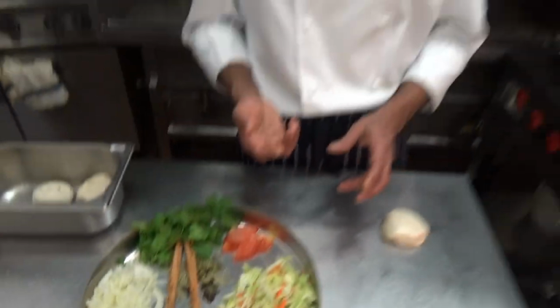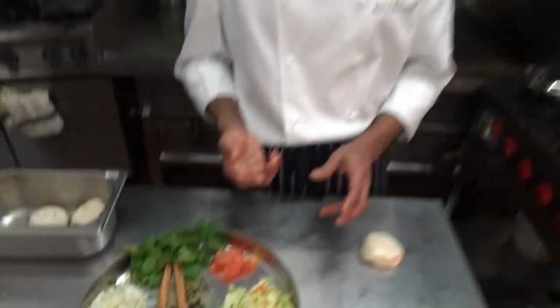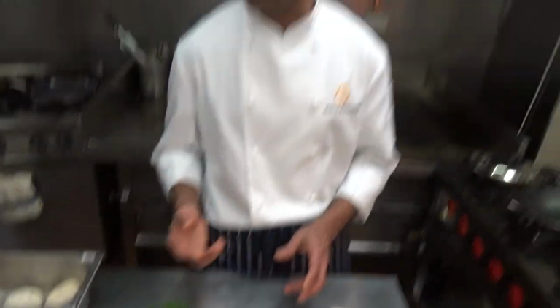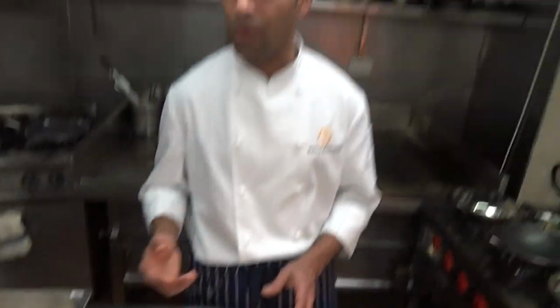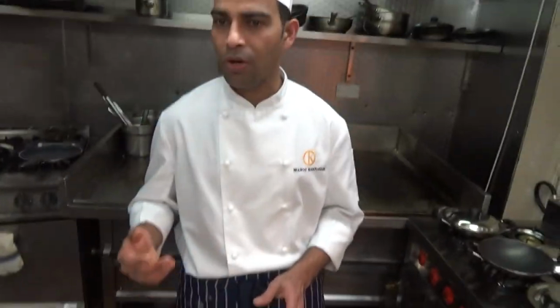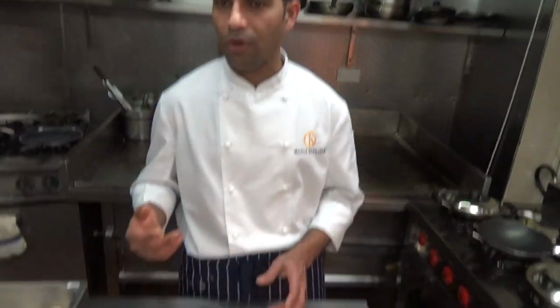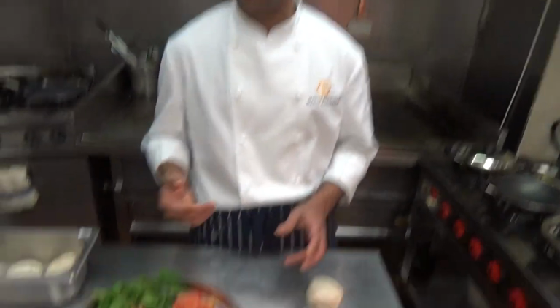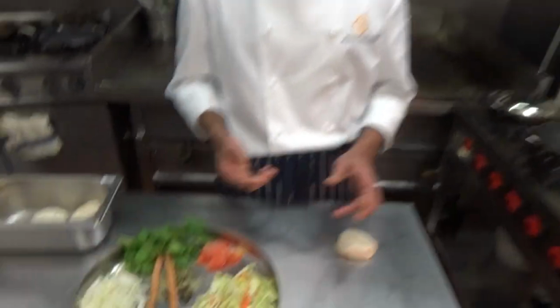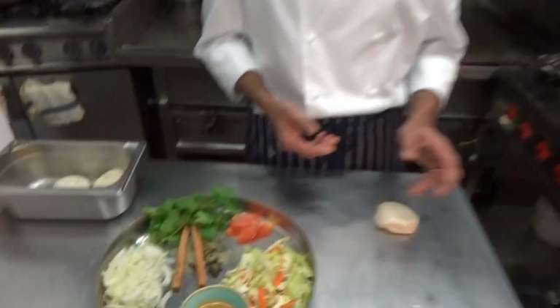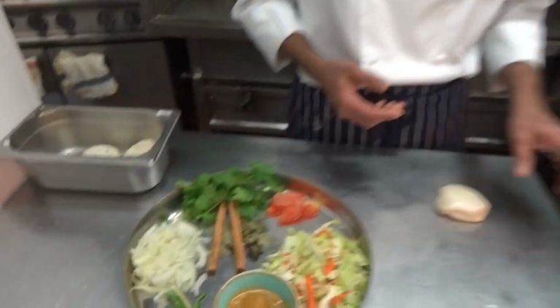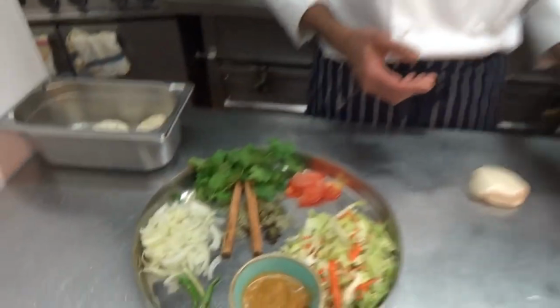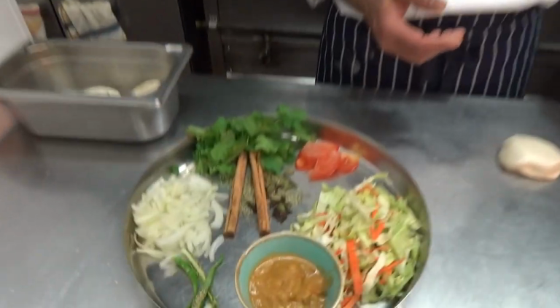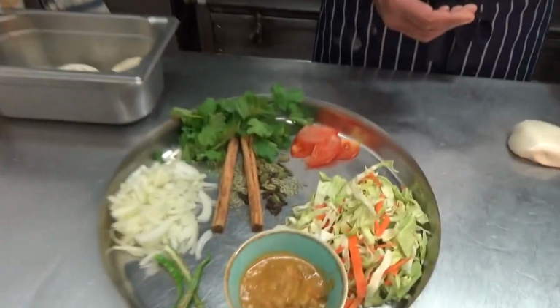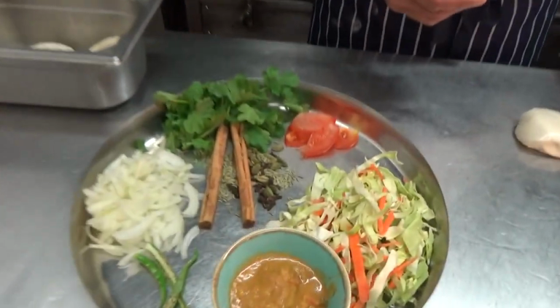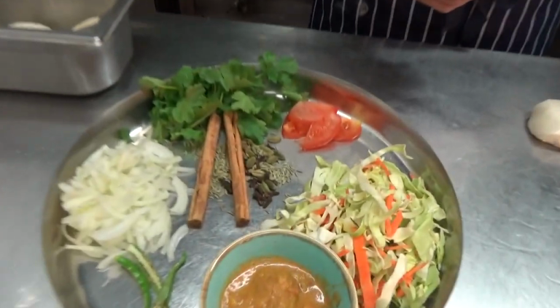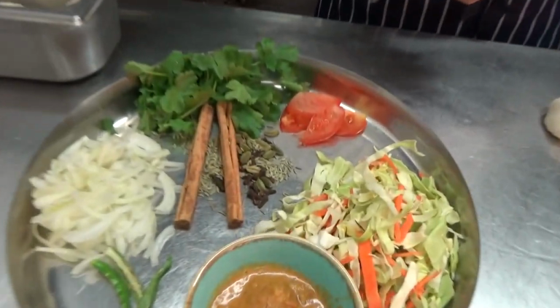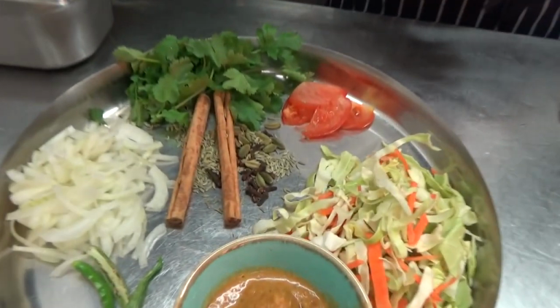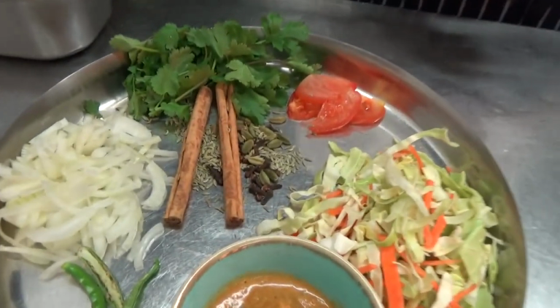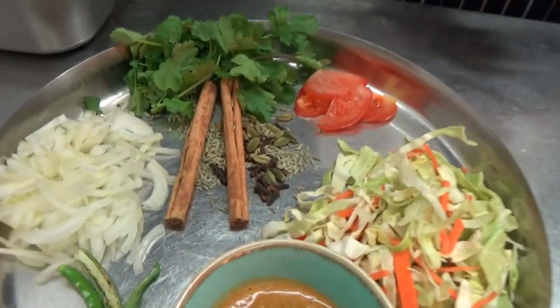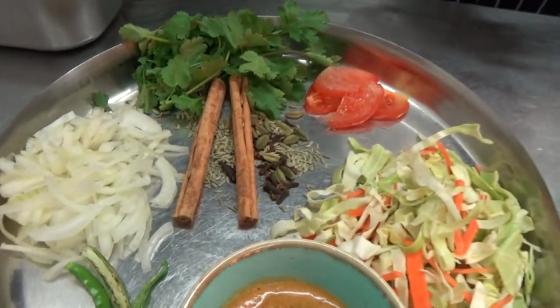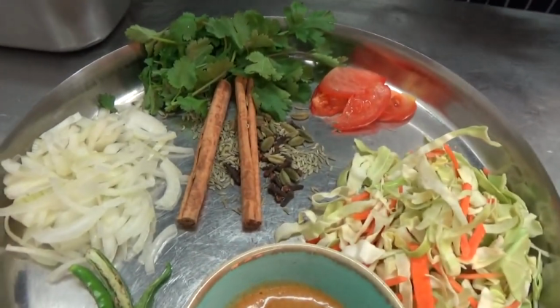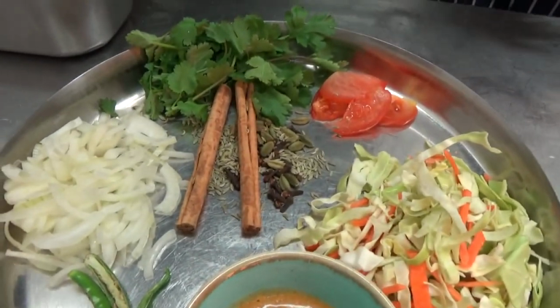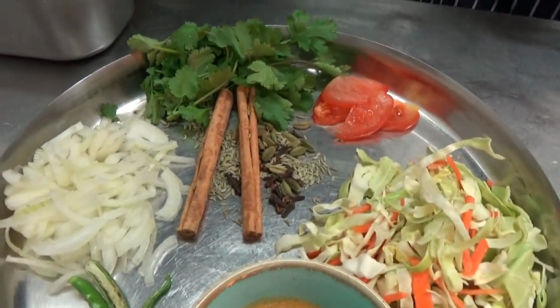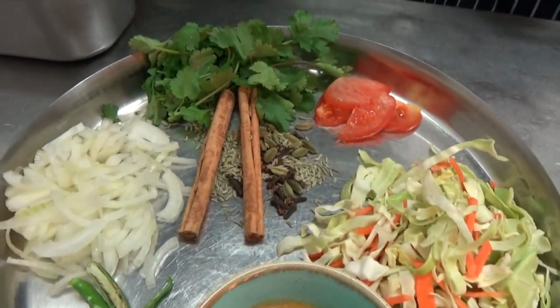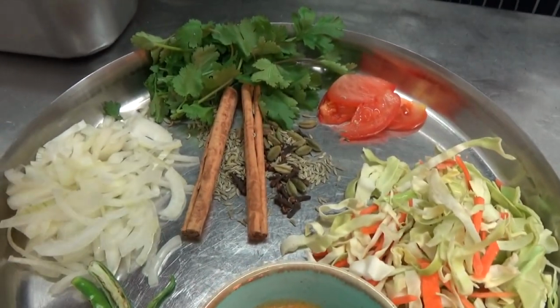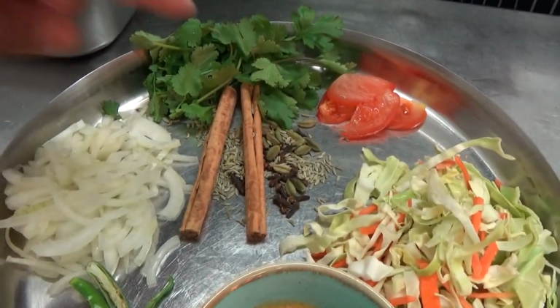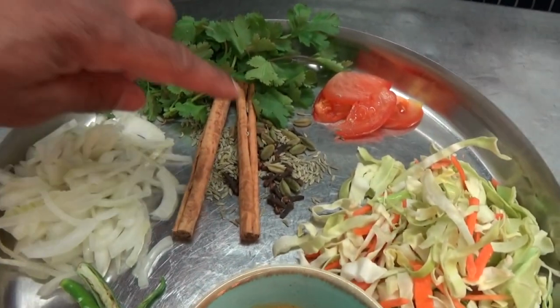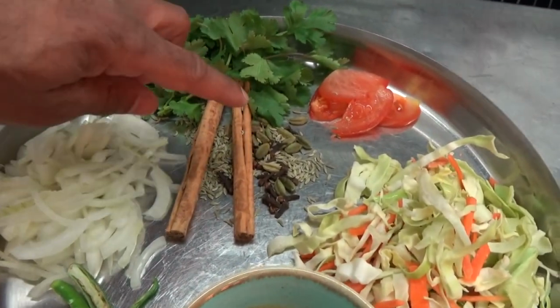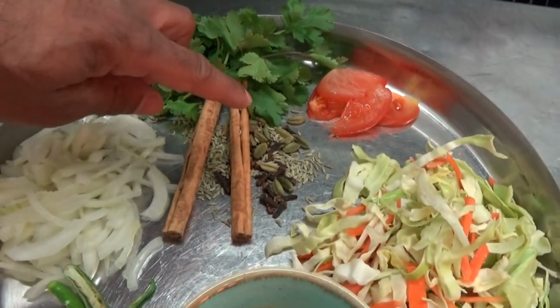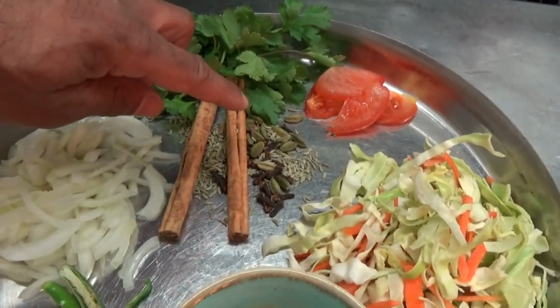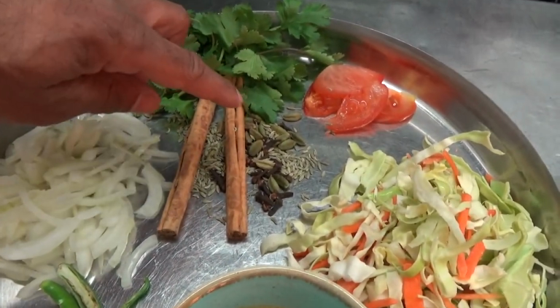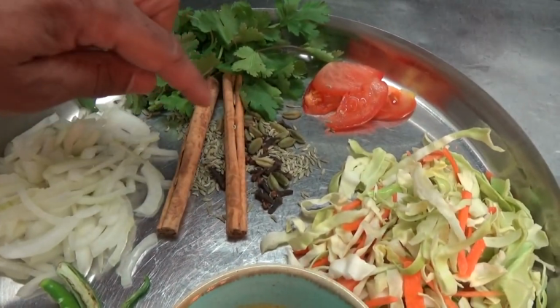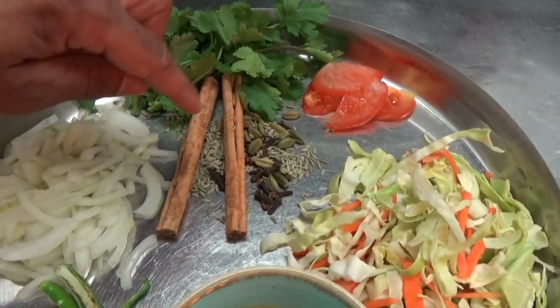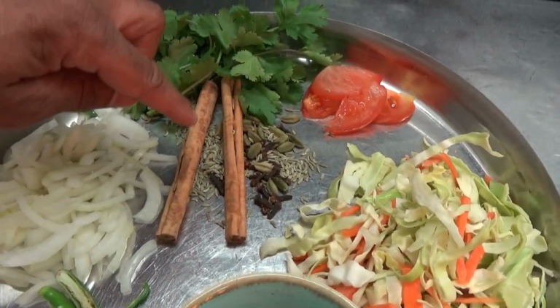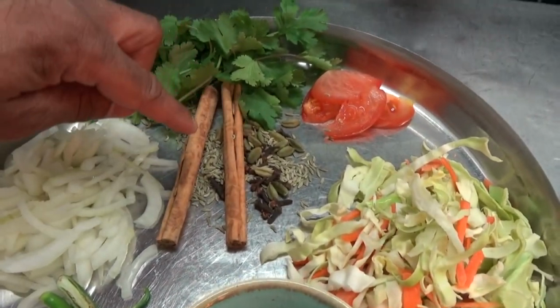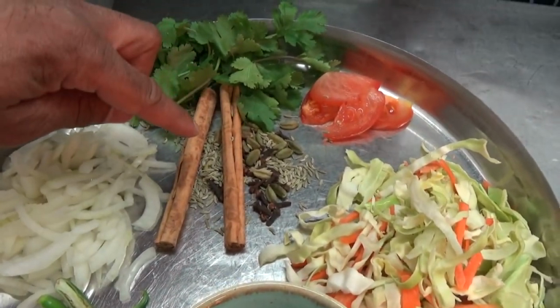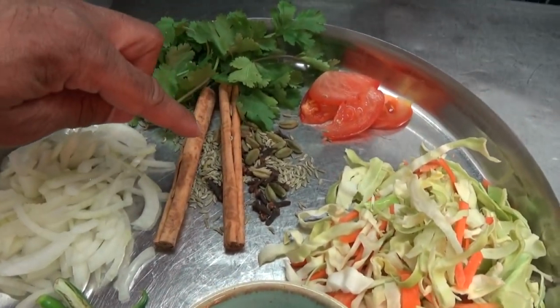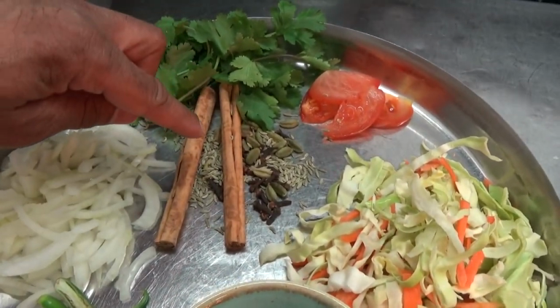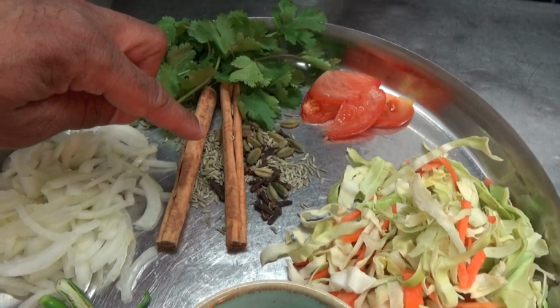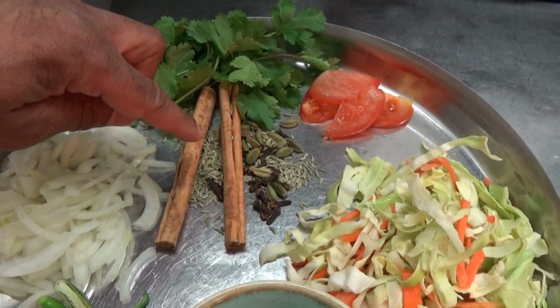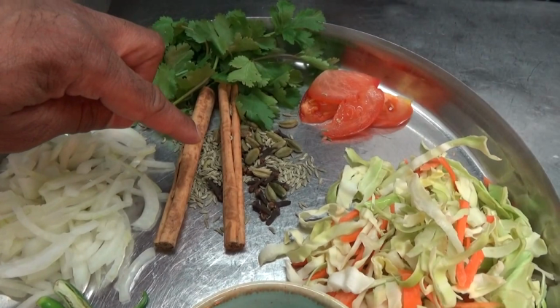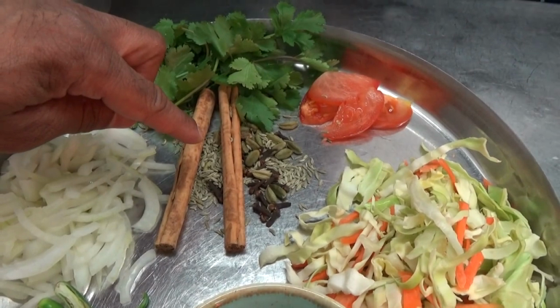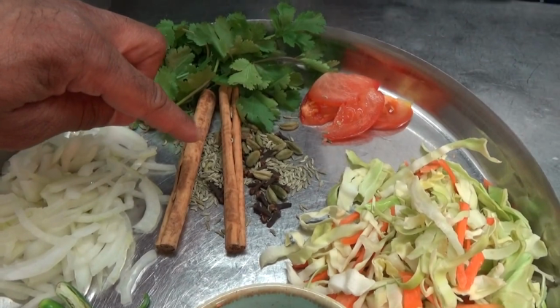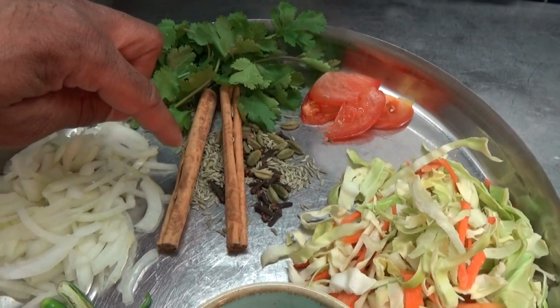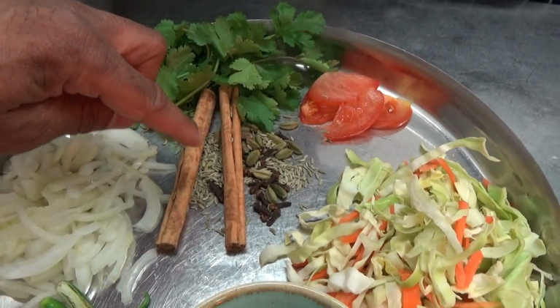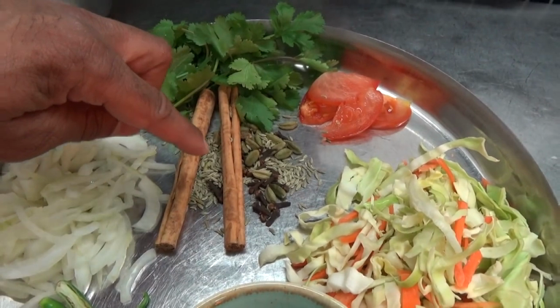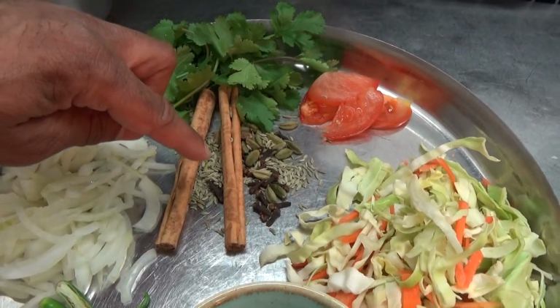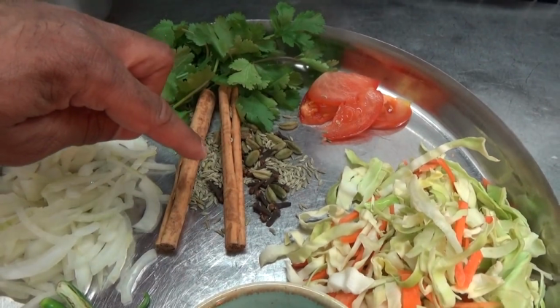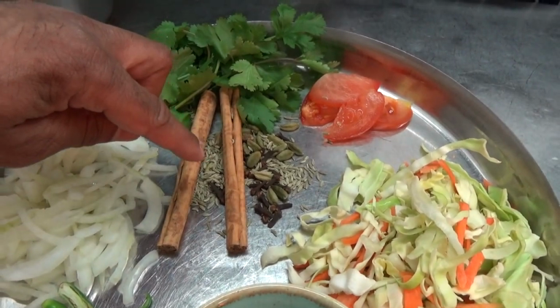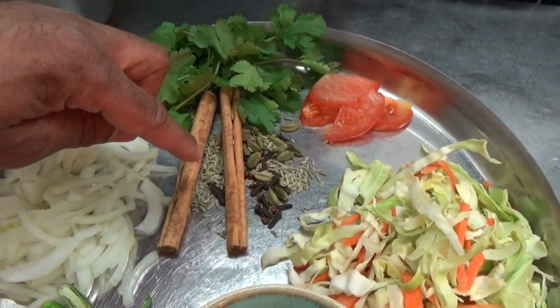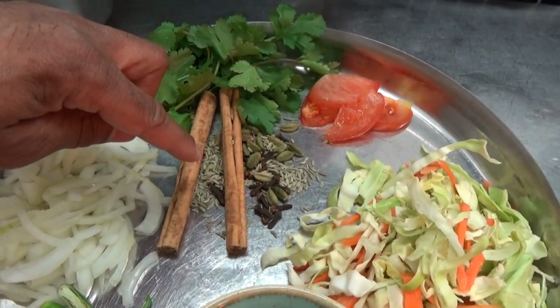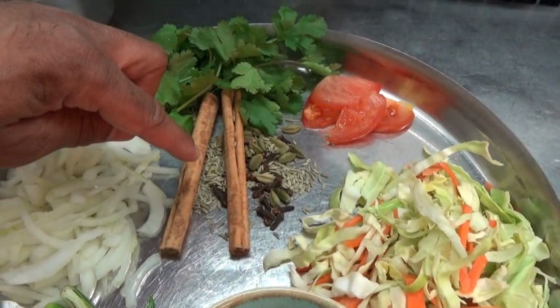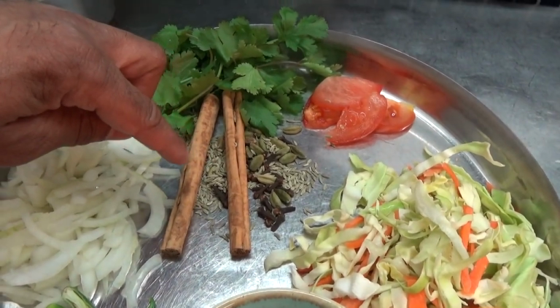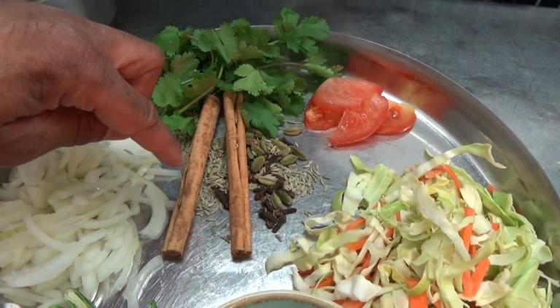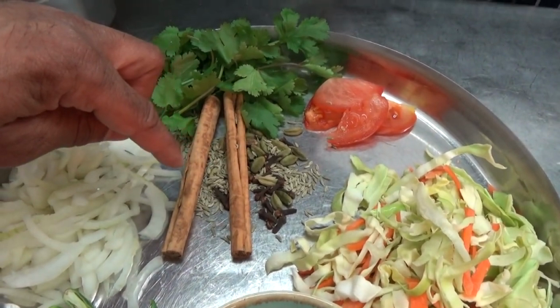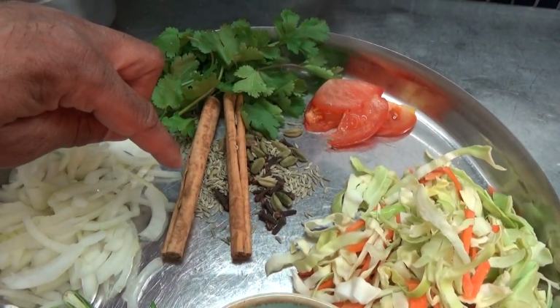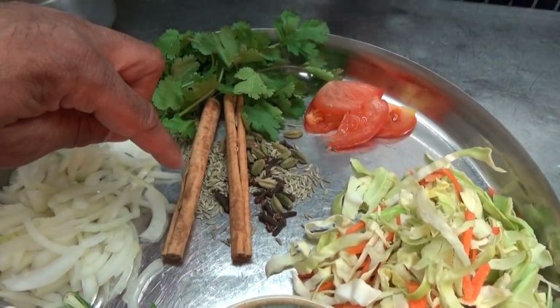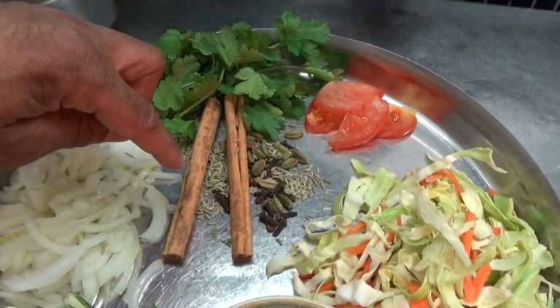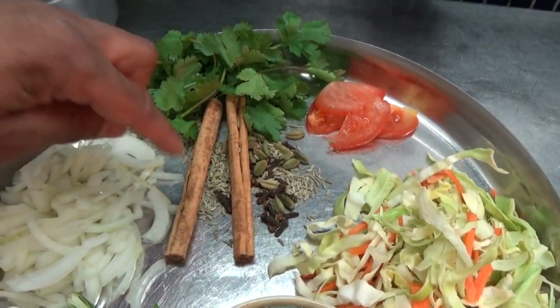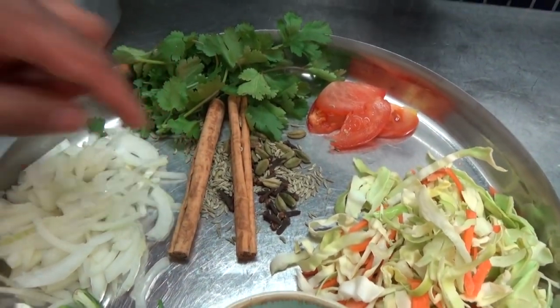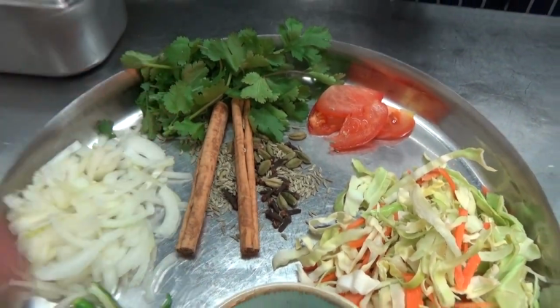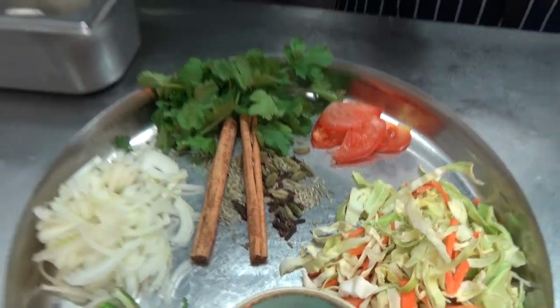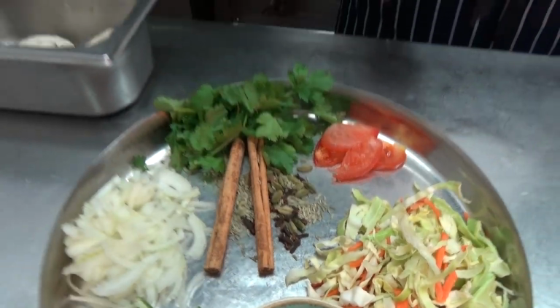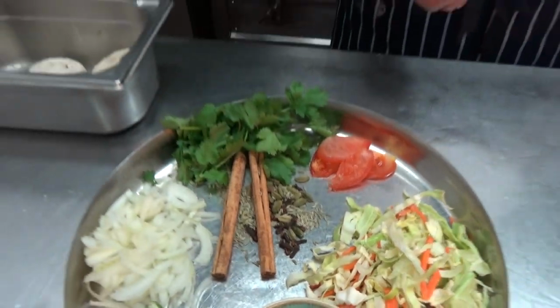These are the spices we'll be using: cardamom, rose, cinnamon, and fennel seeds. Fantastic.